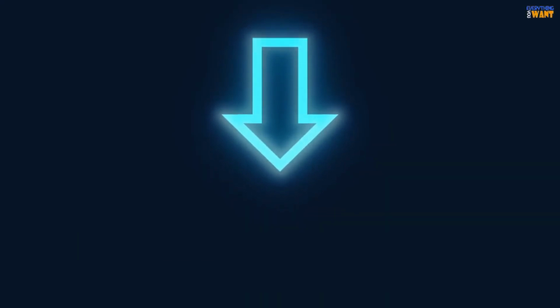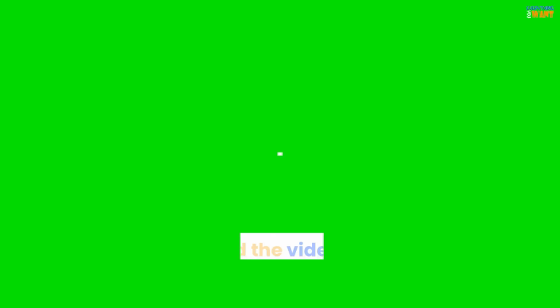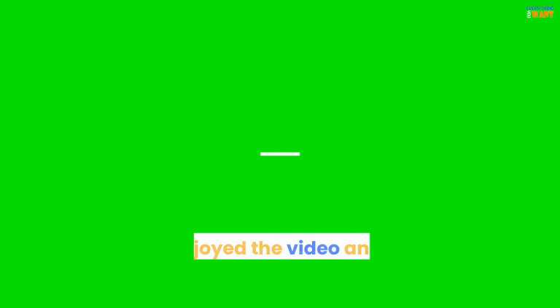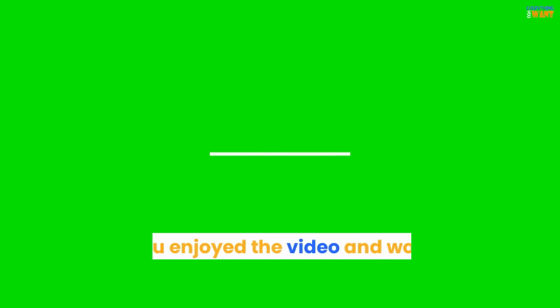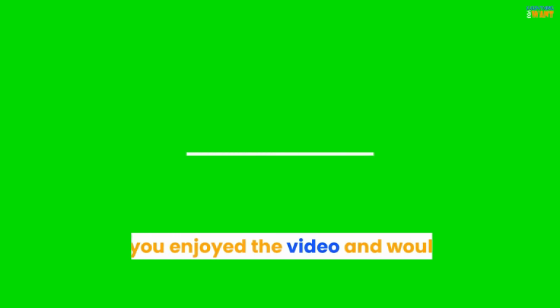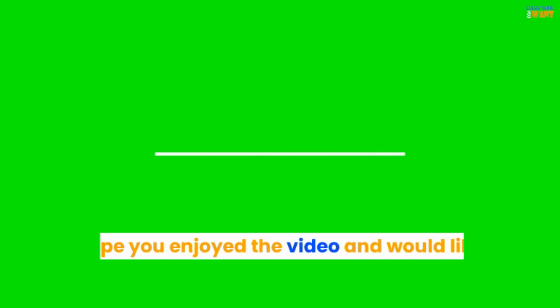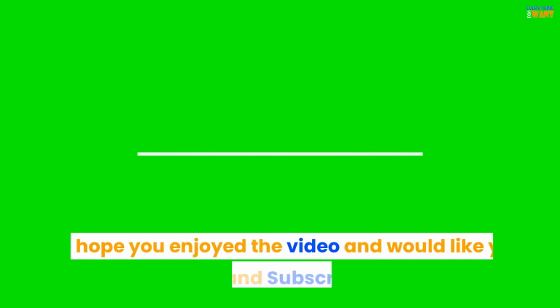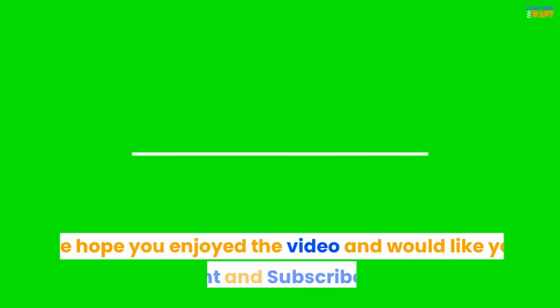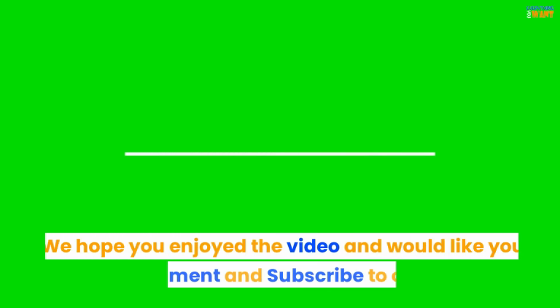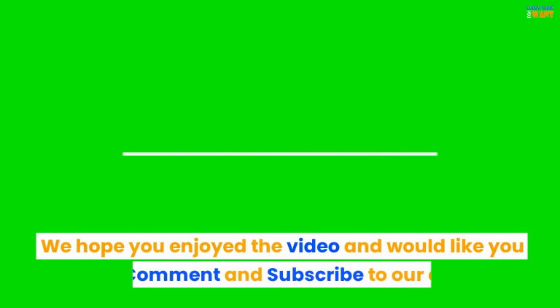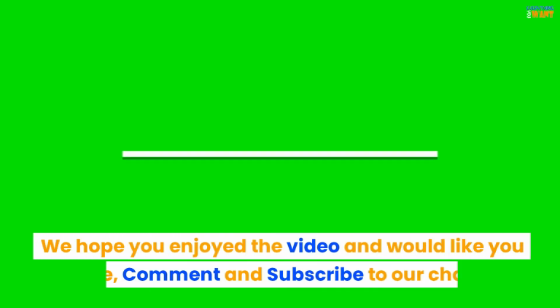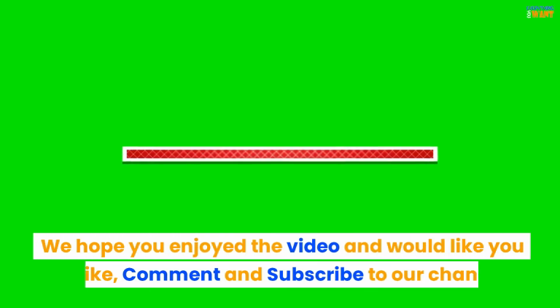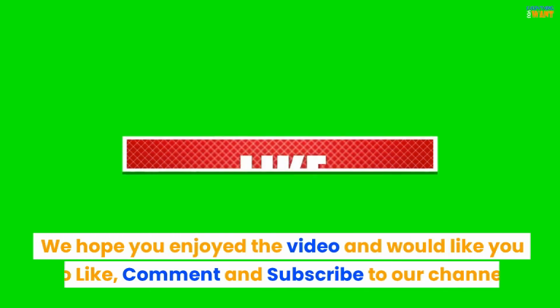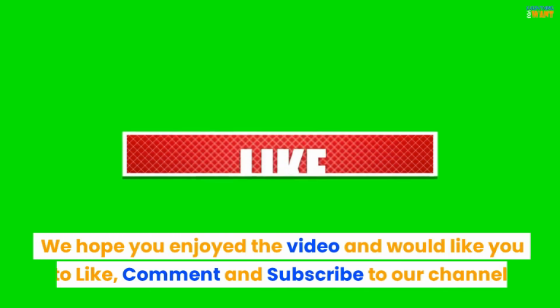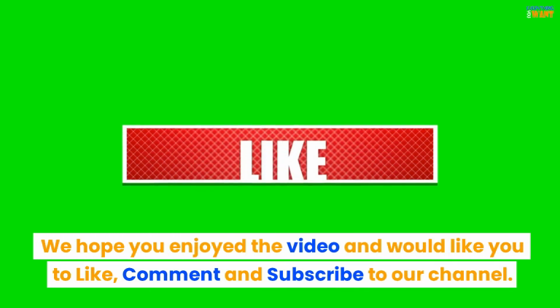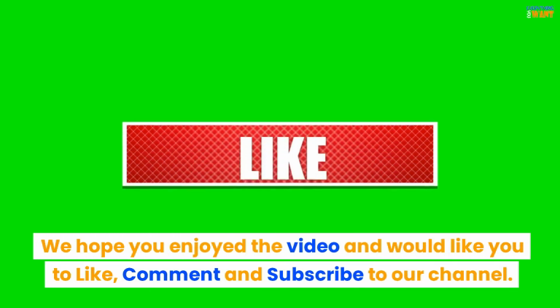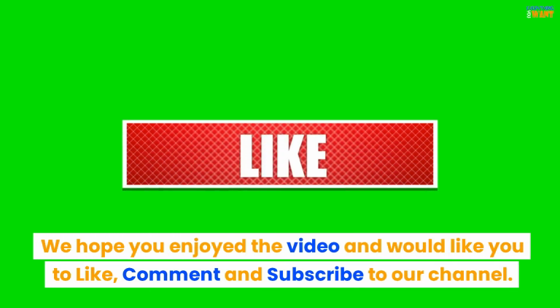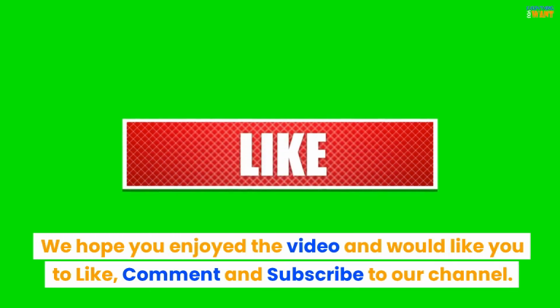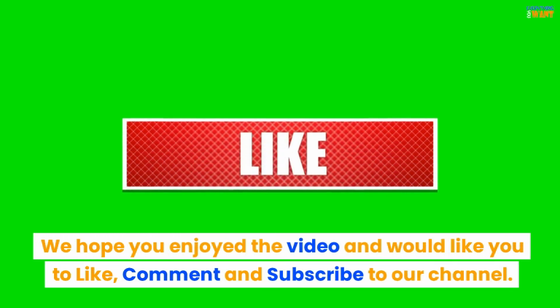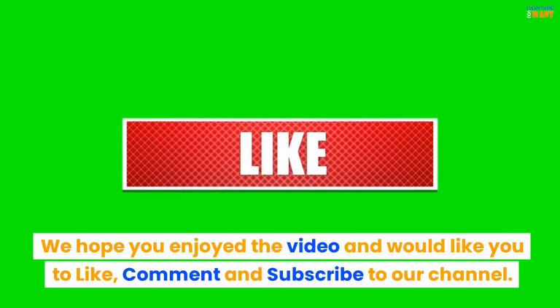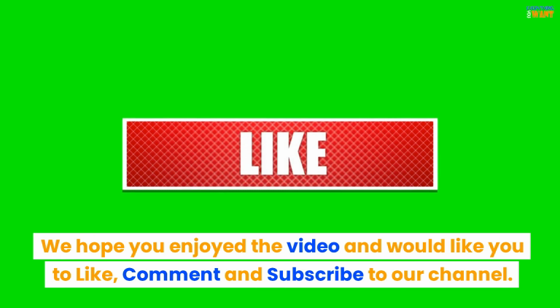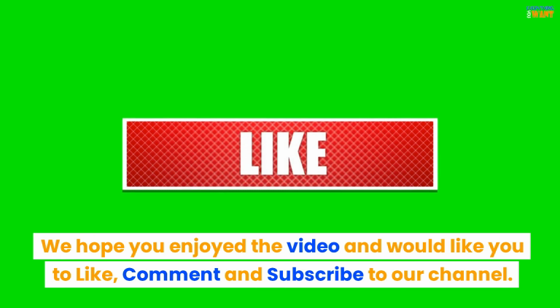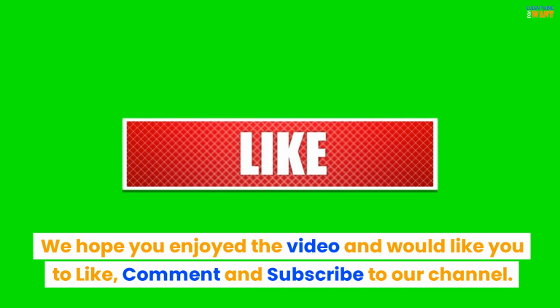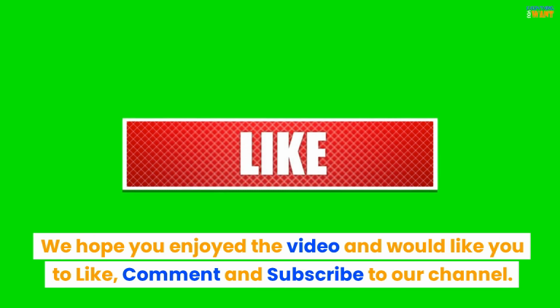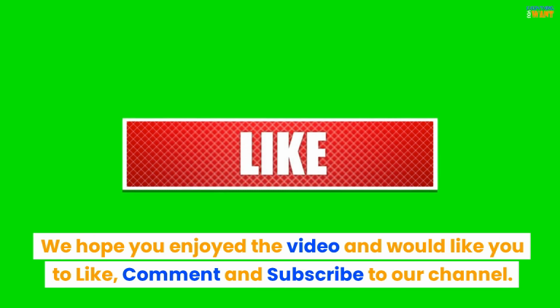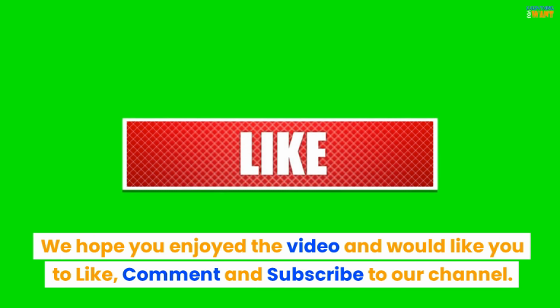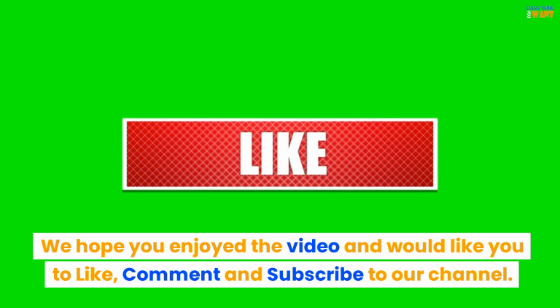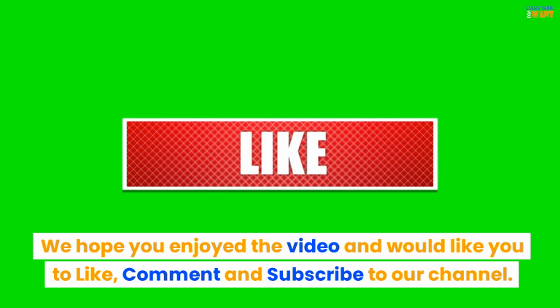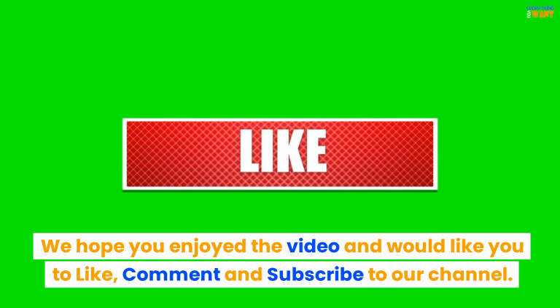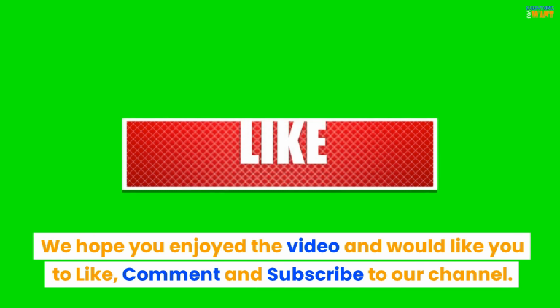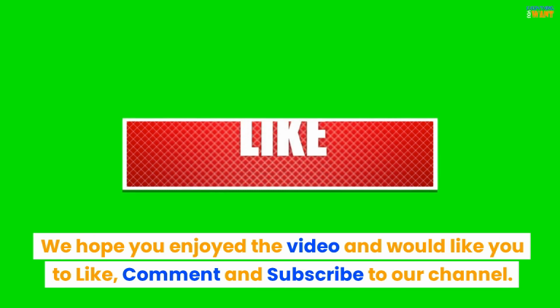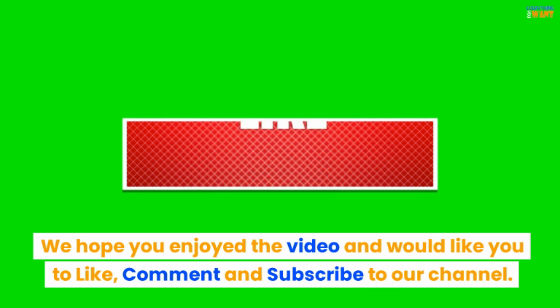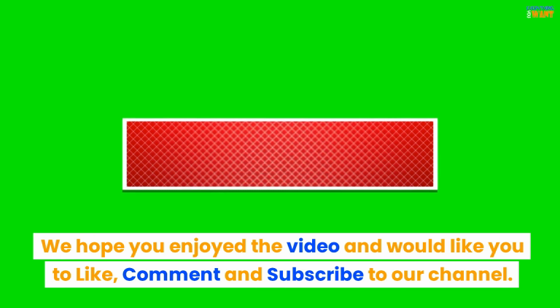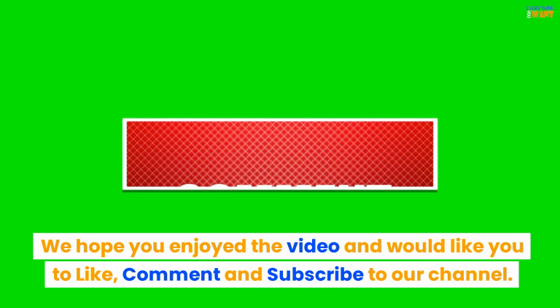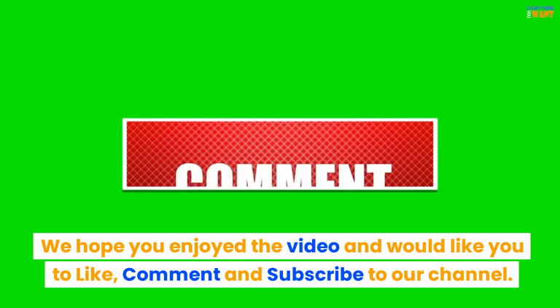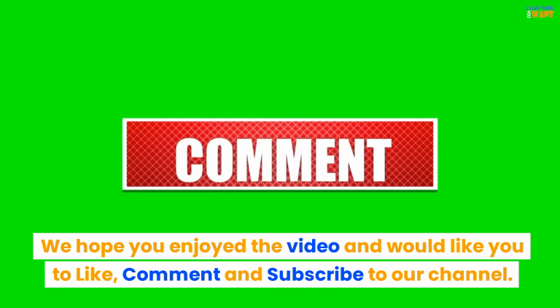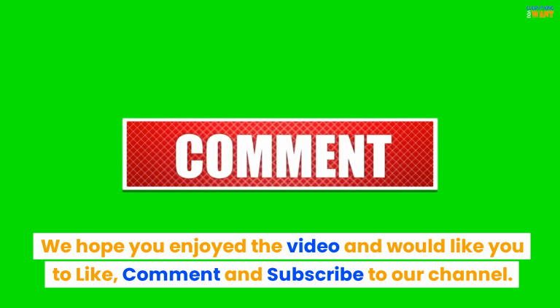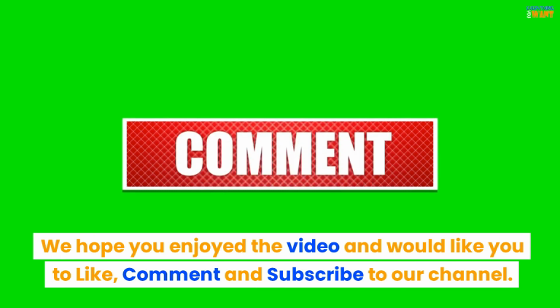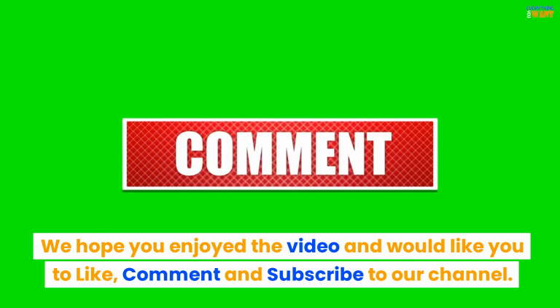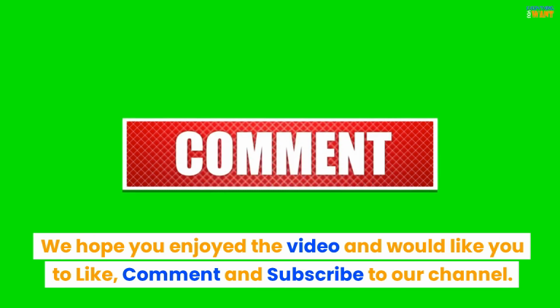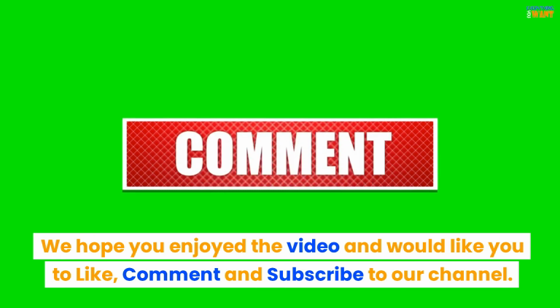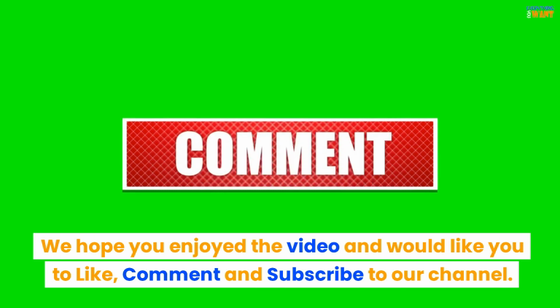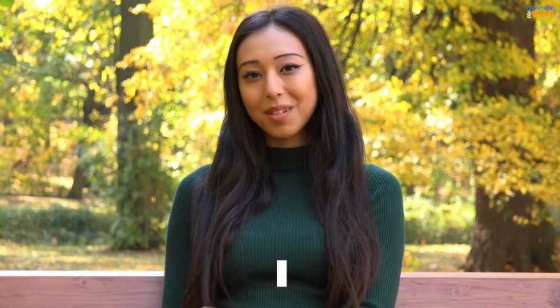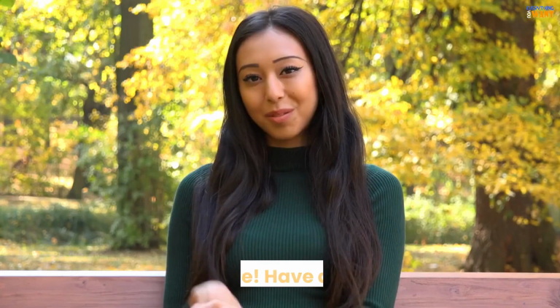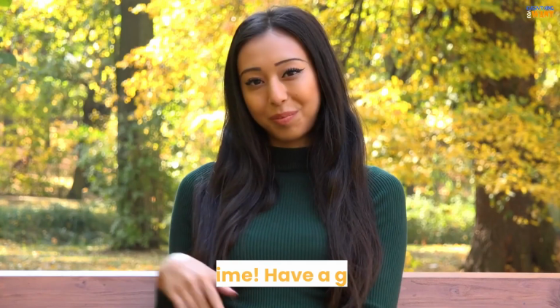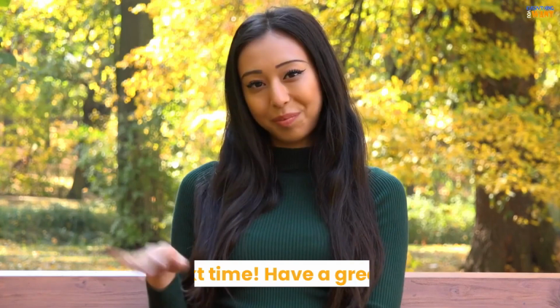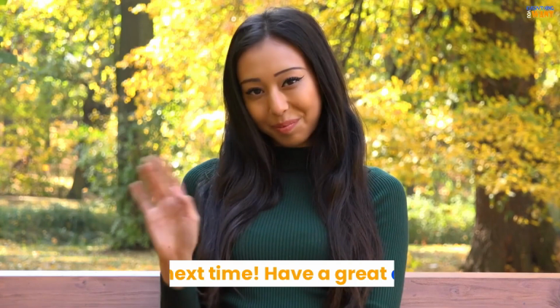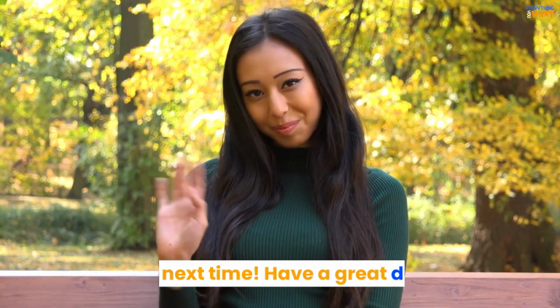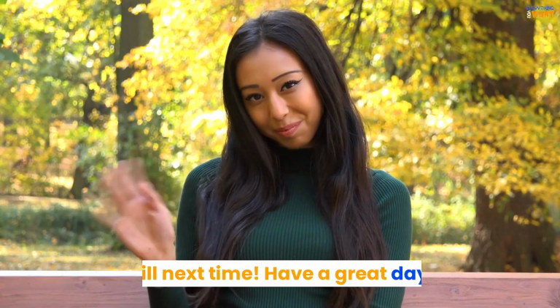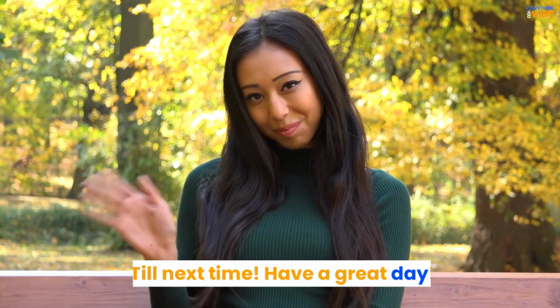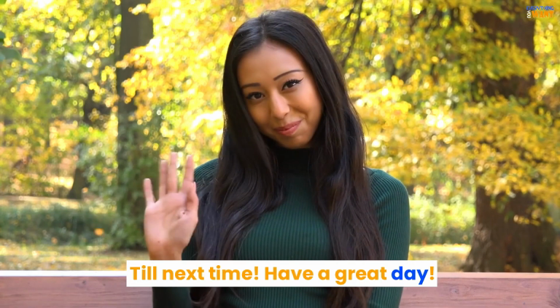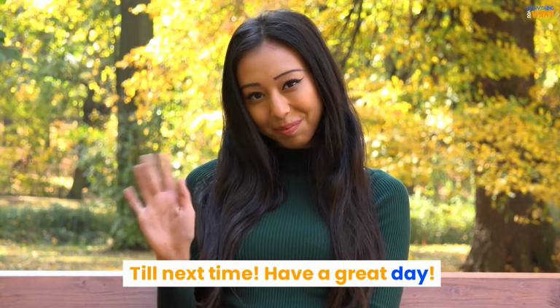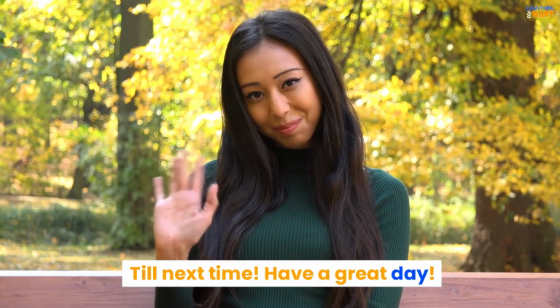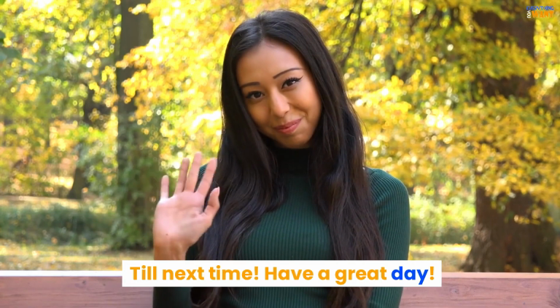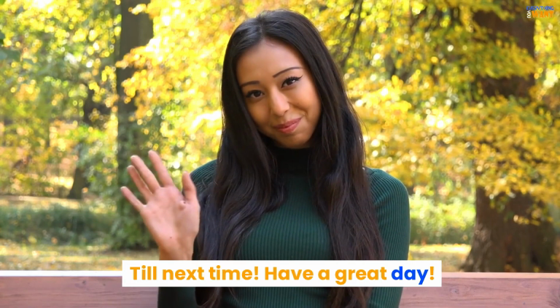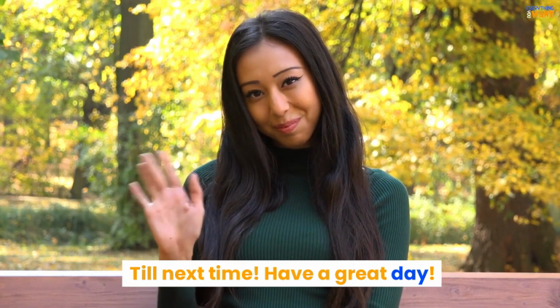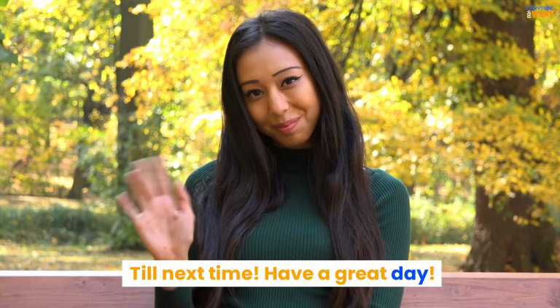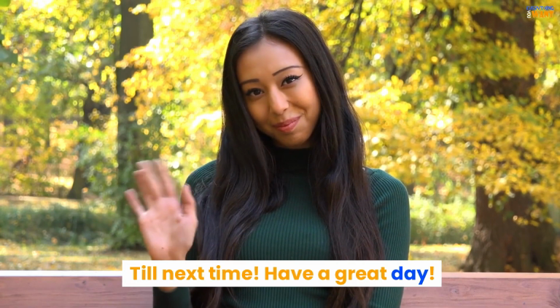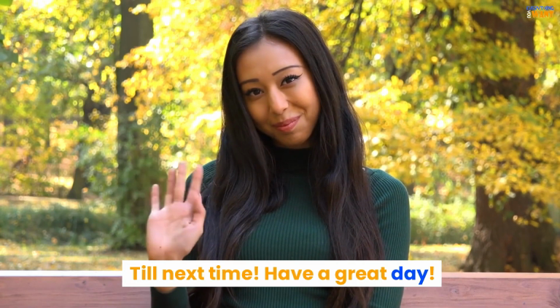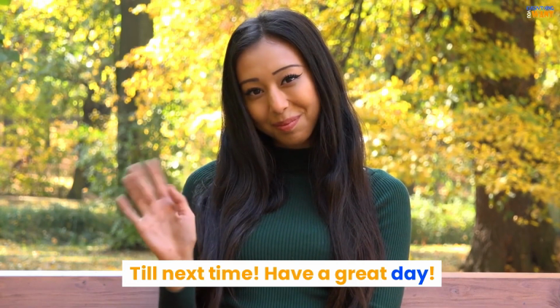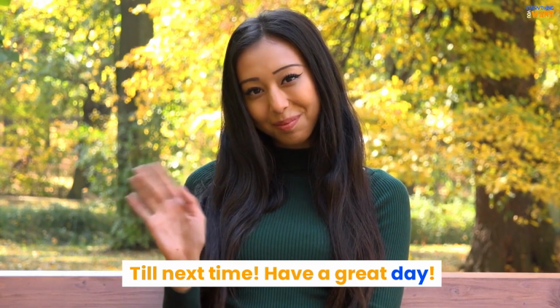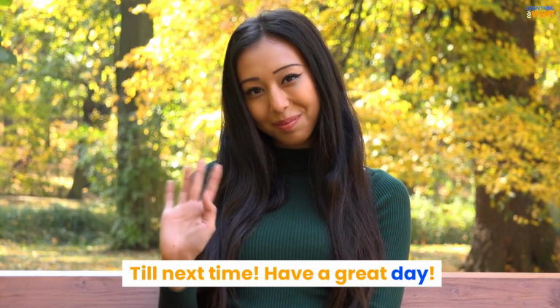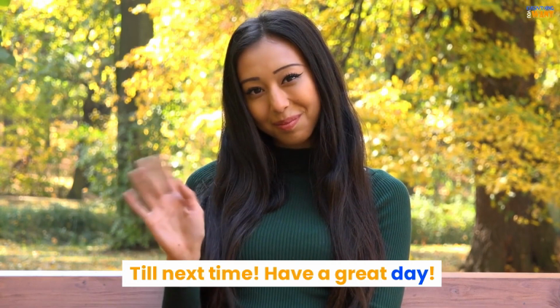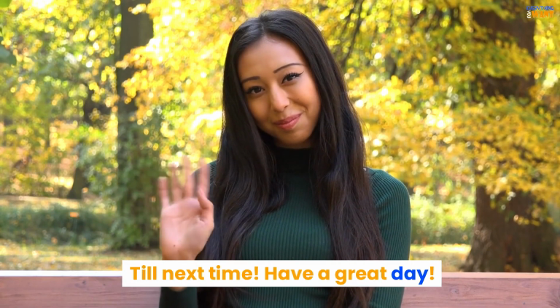We hope you enjoyed the video and would like you to like, comment, and subscribe to our channel. Till next time, have a great day!